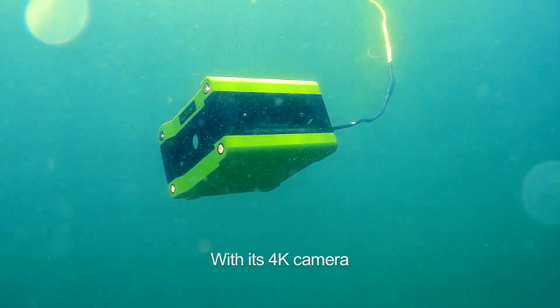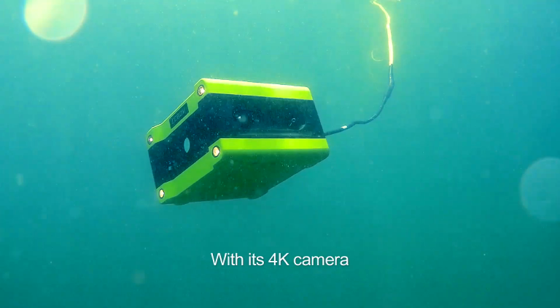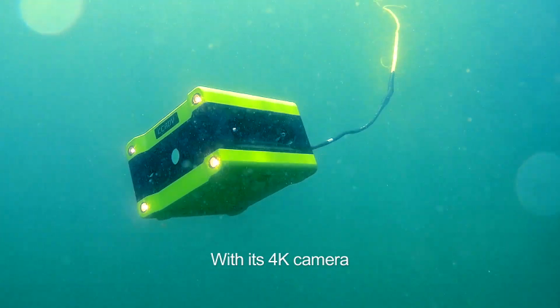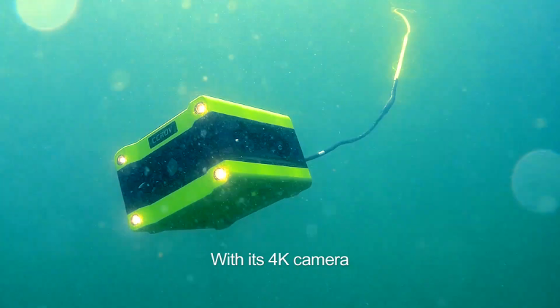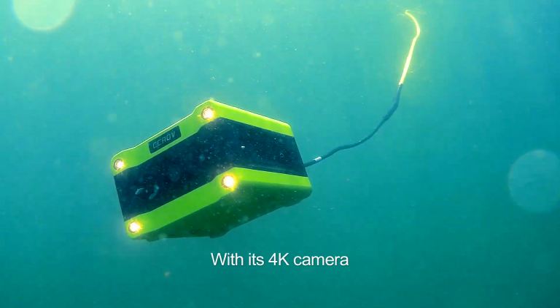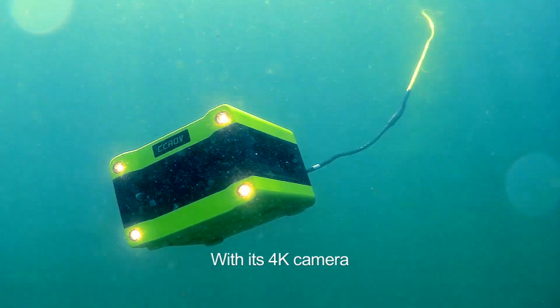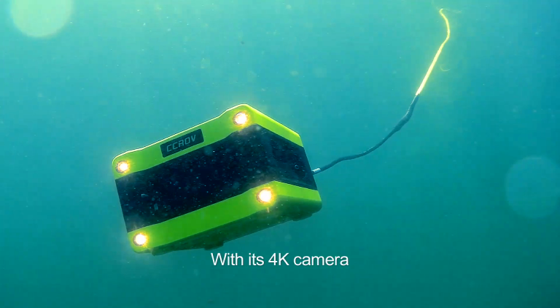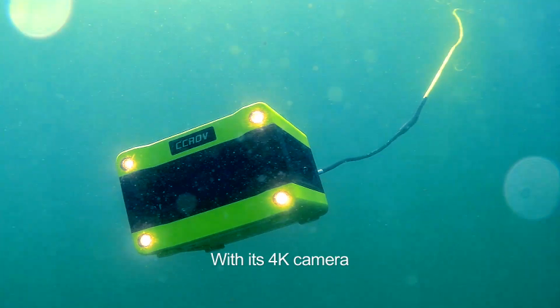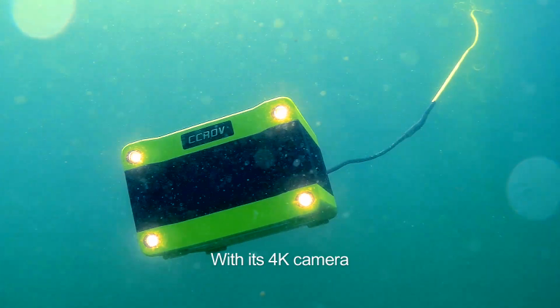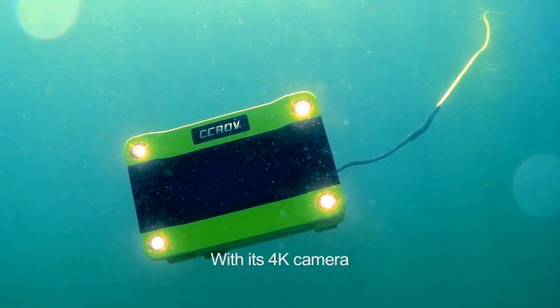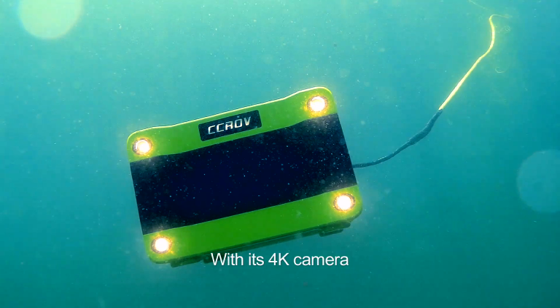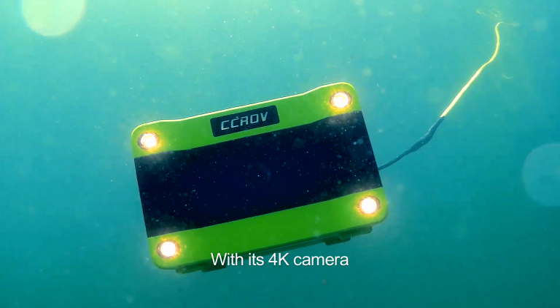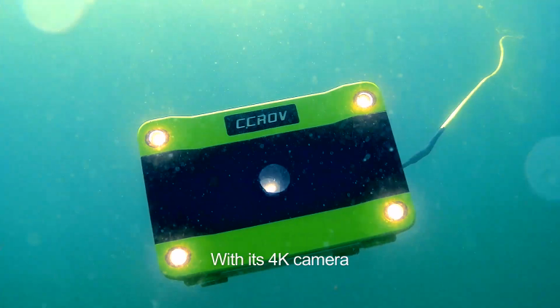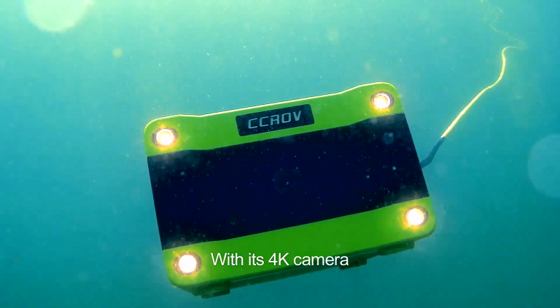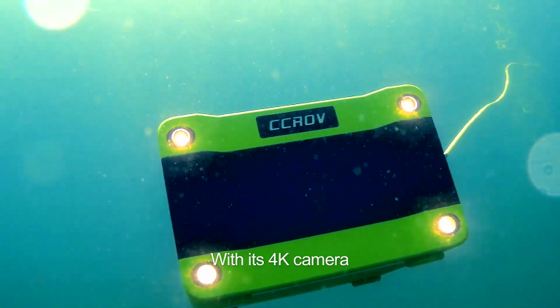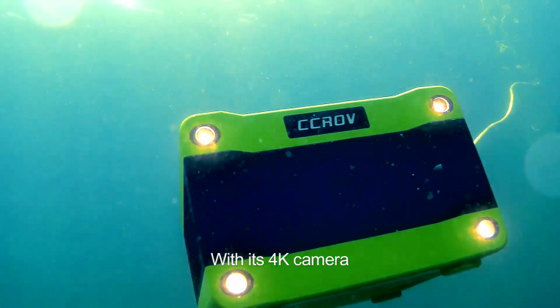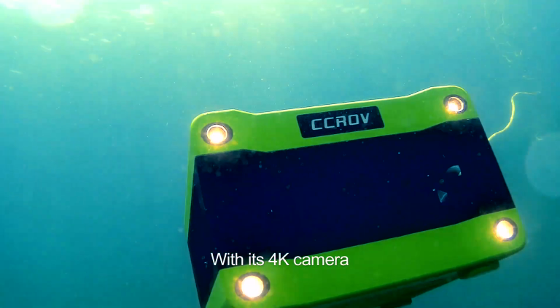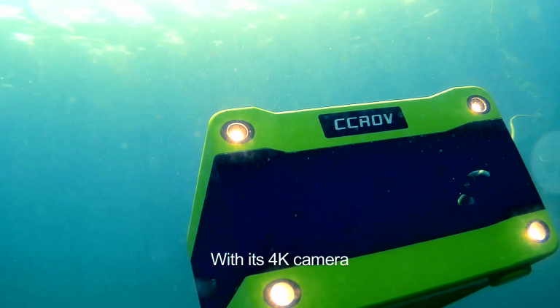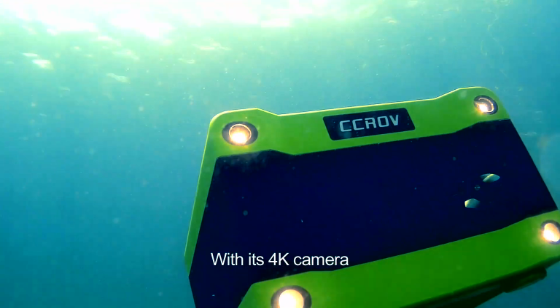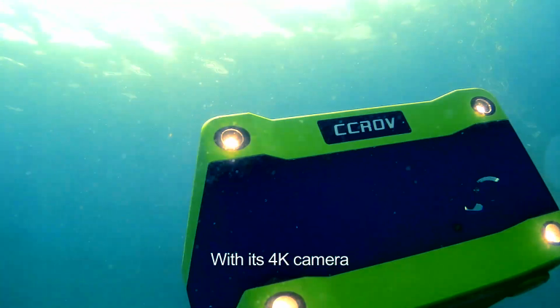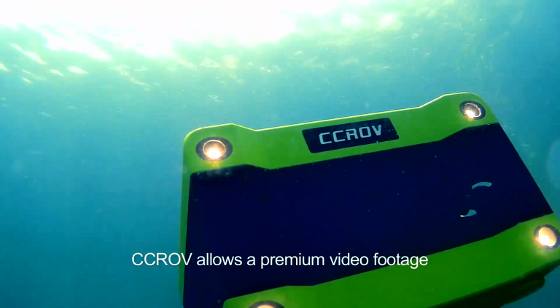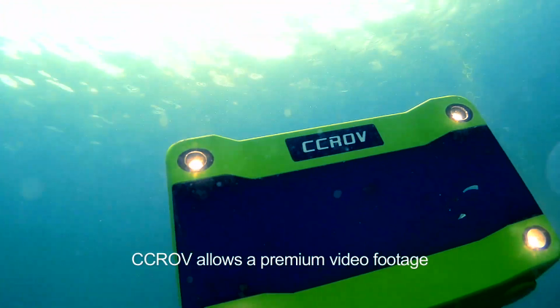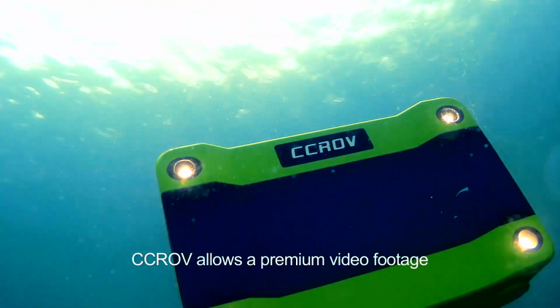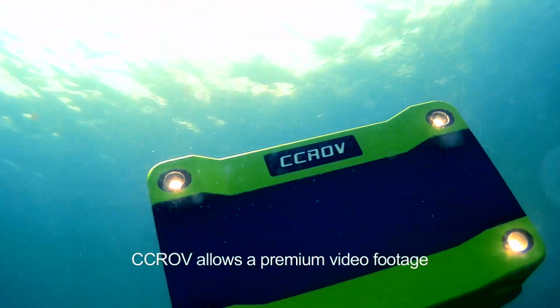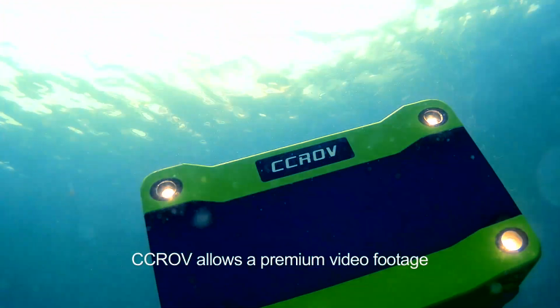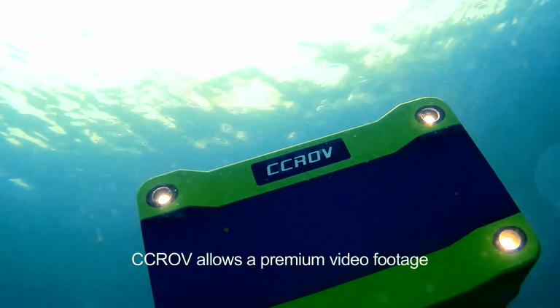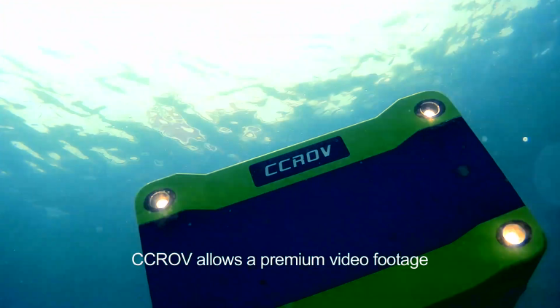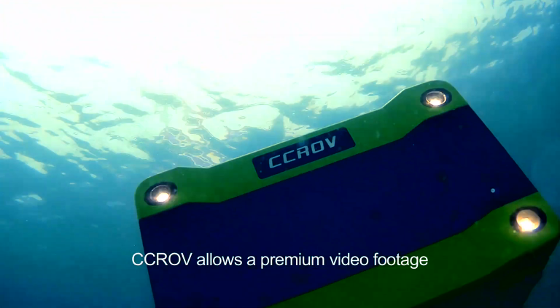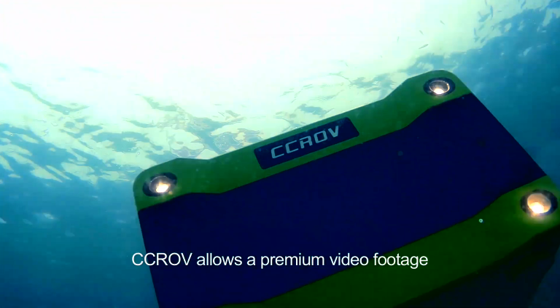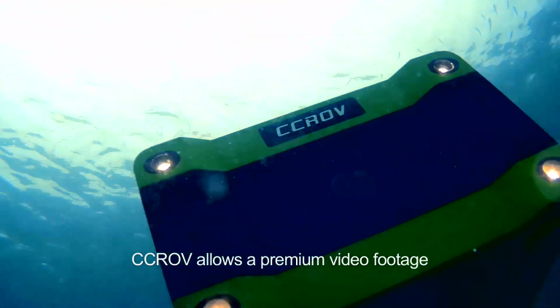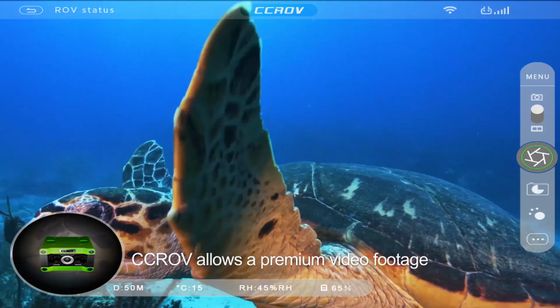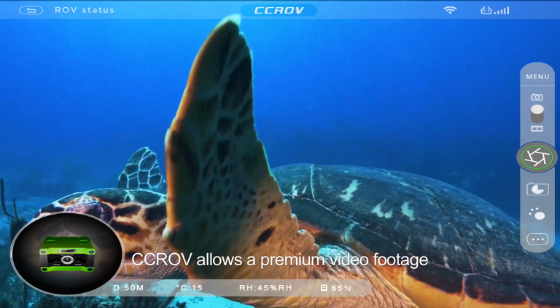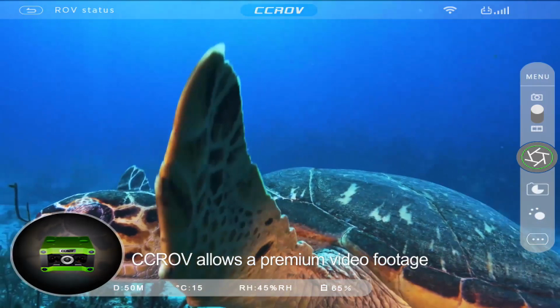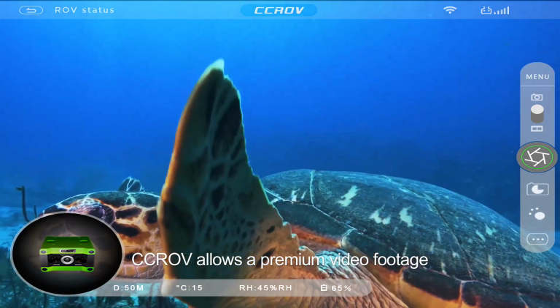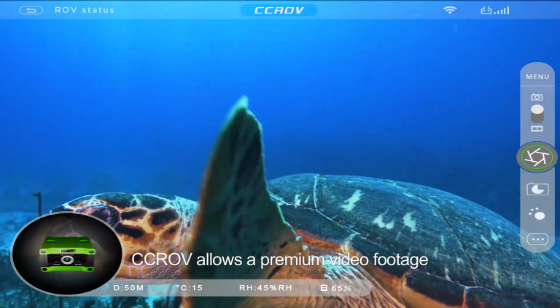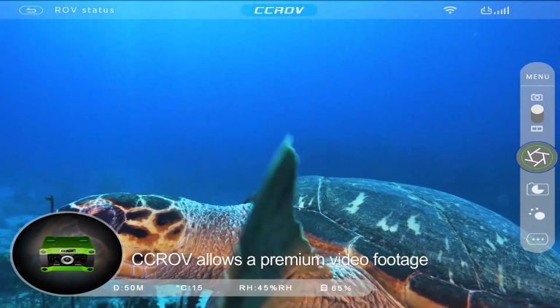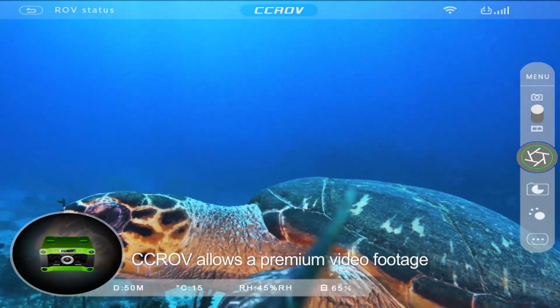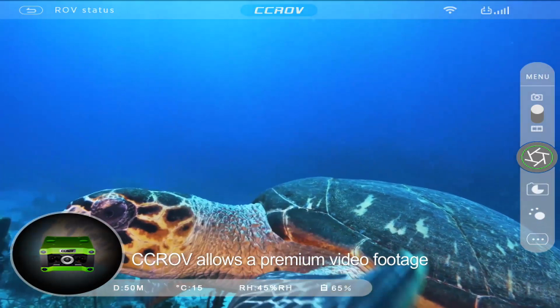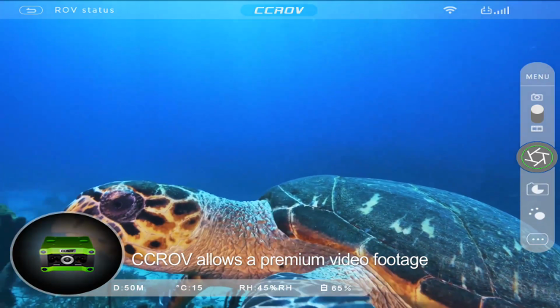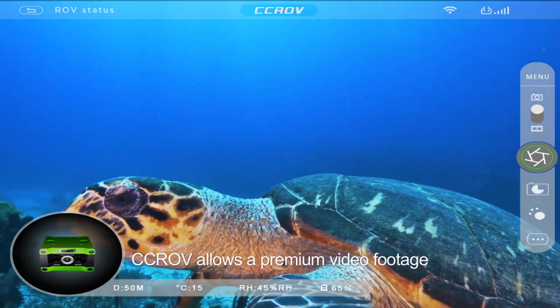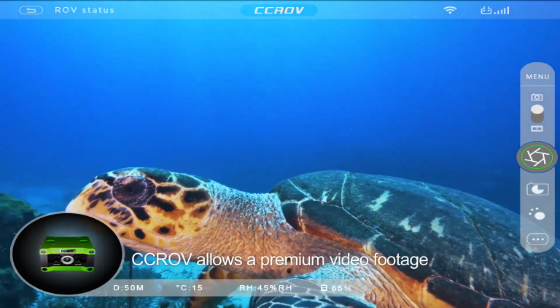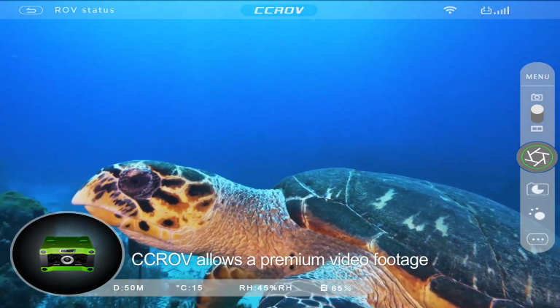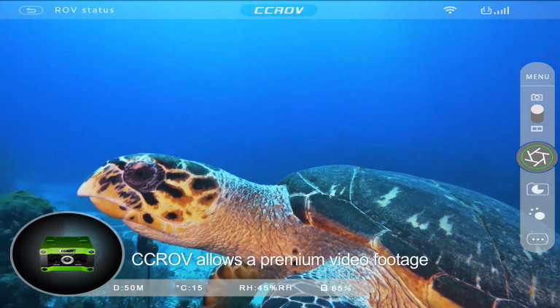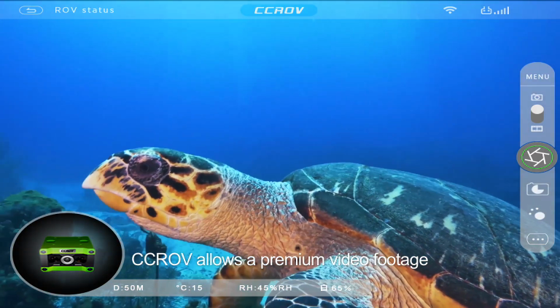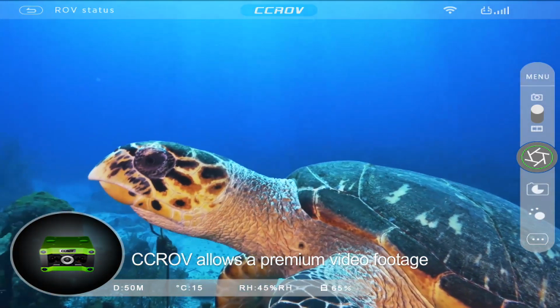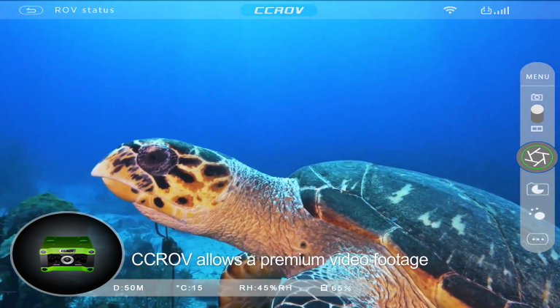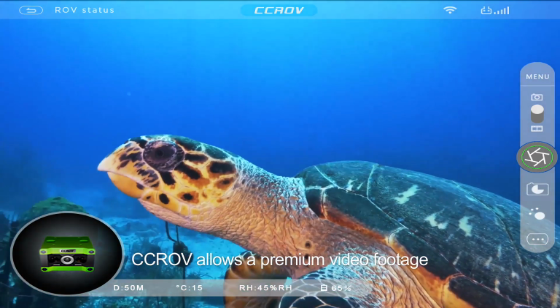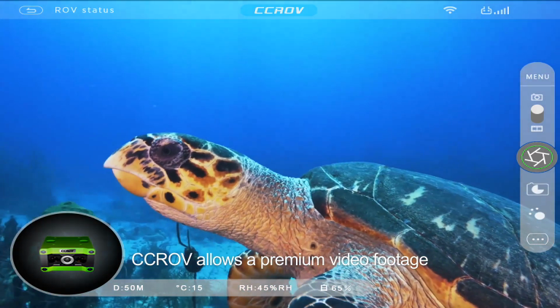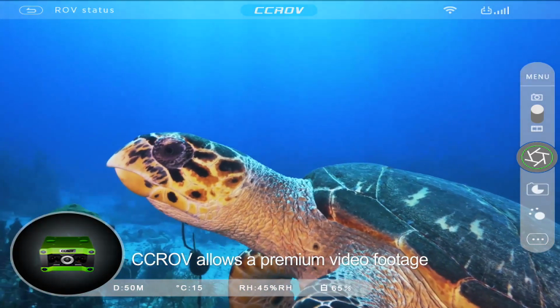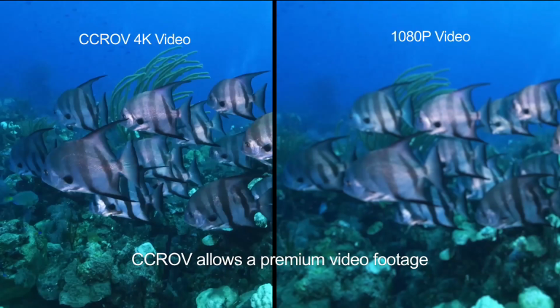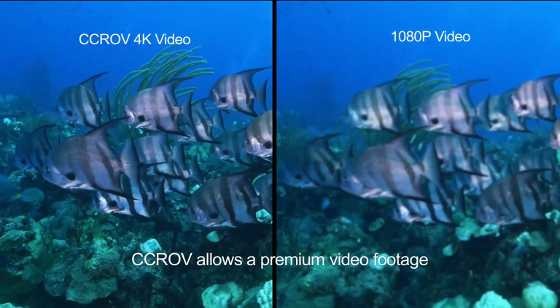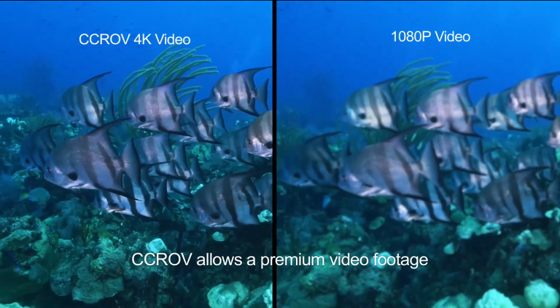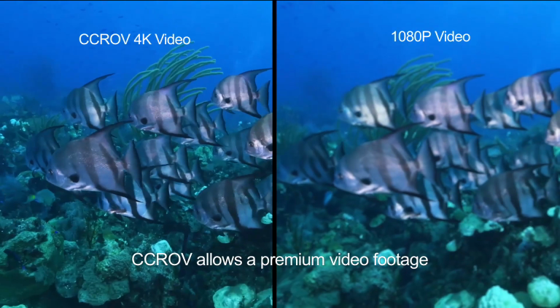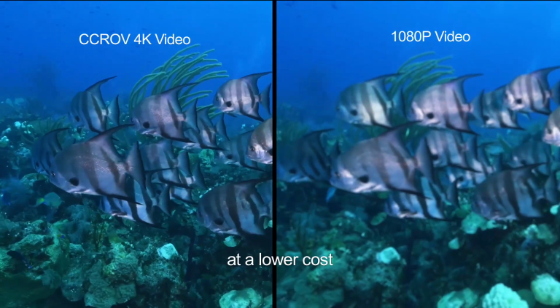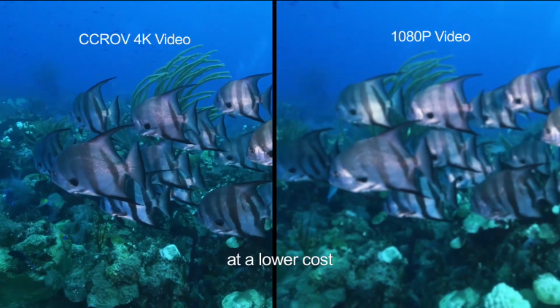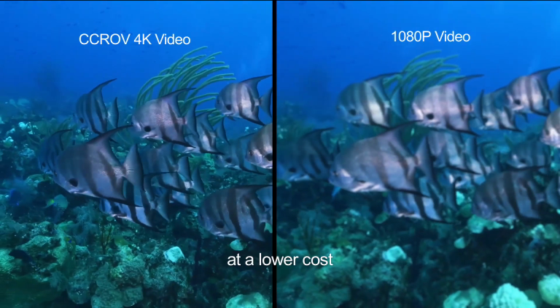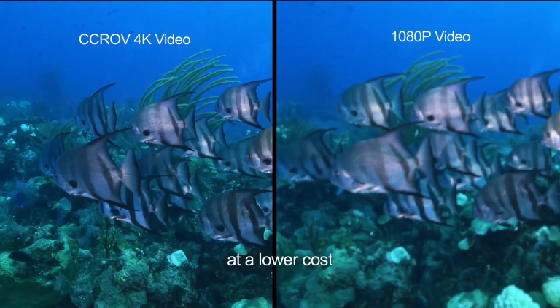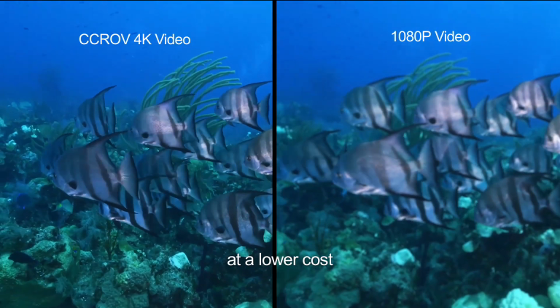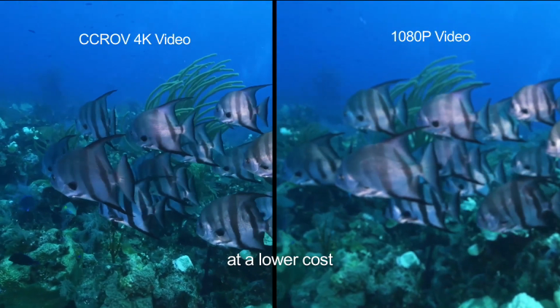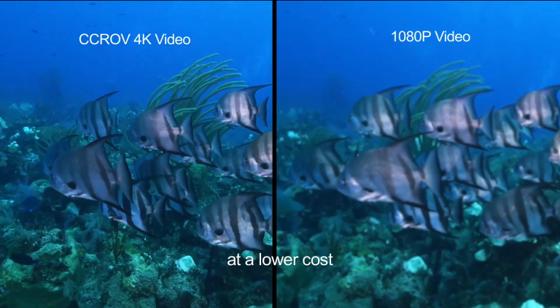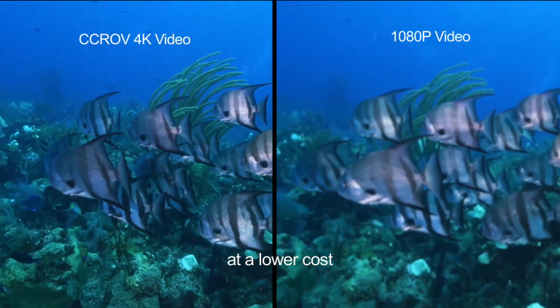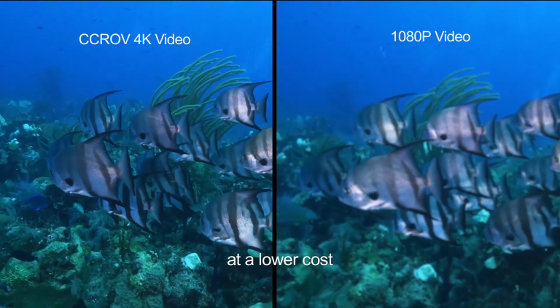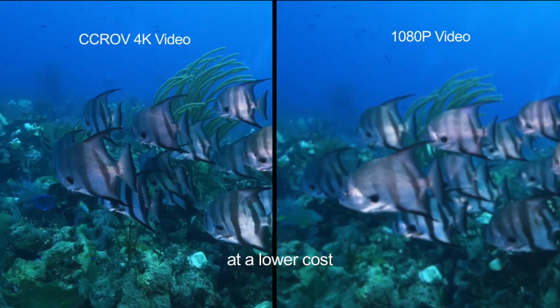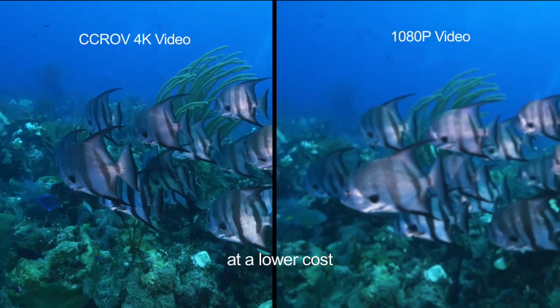With this 4K camera, CCROV allows premium video footage at a lower cost.